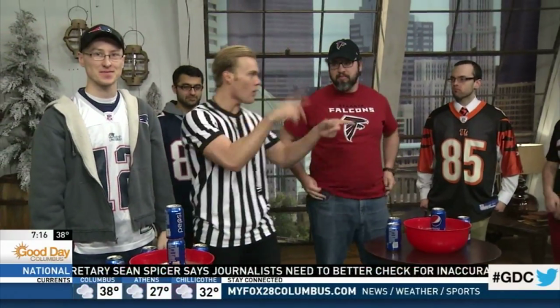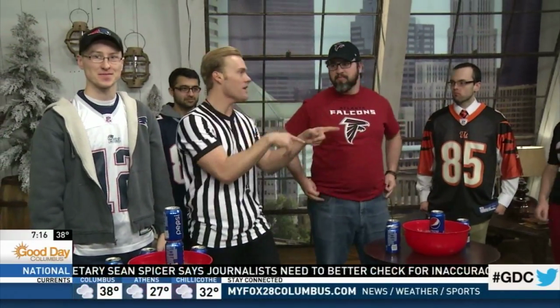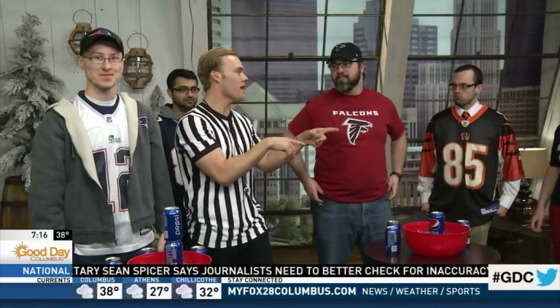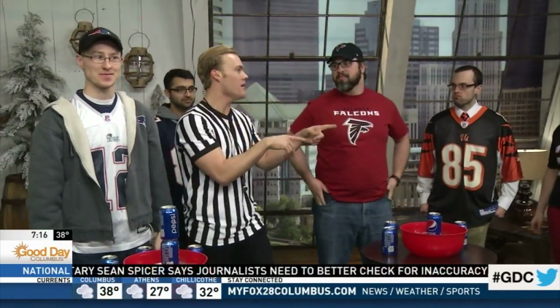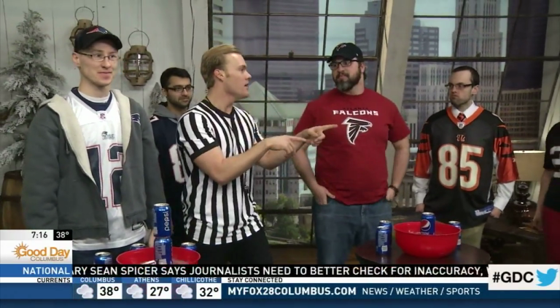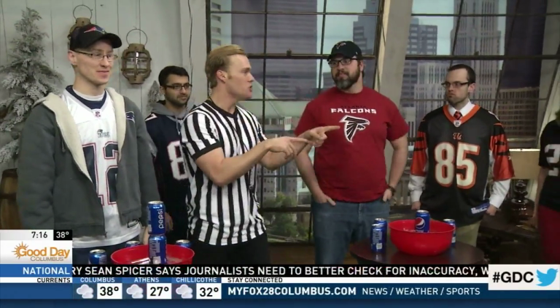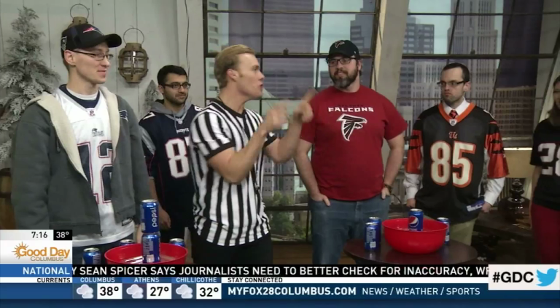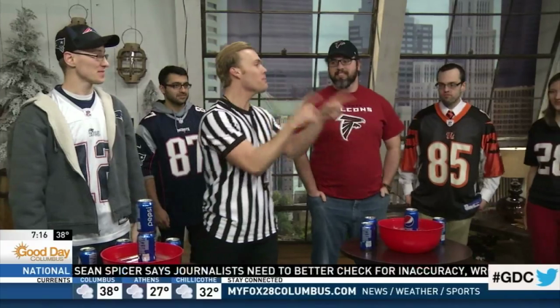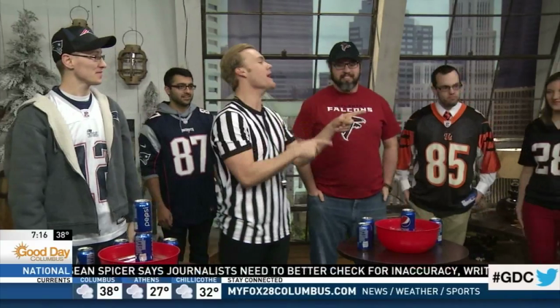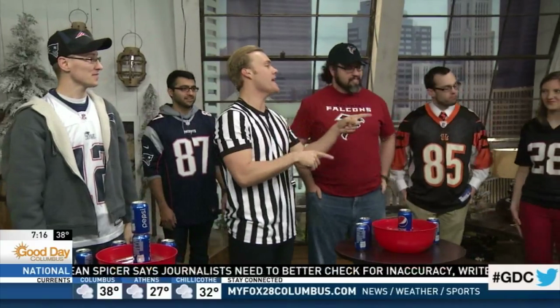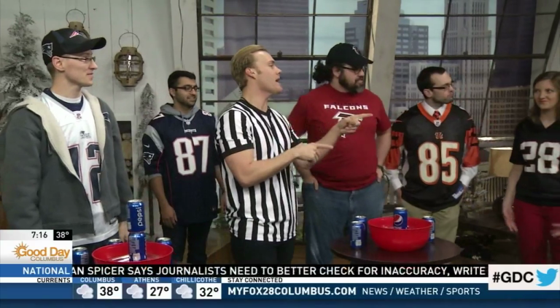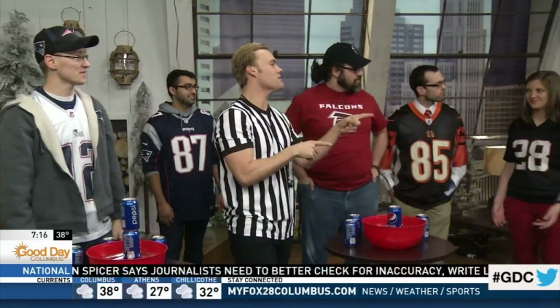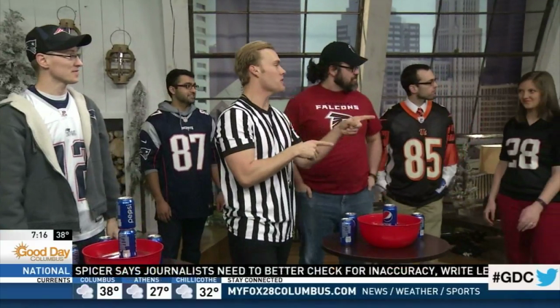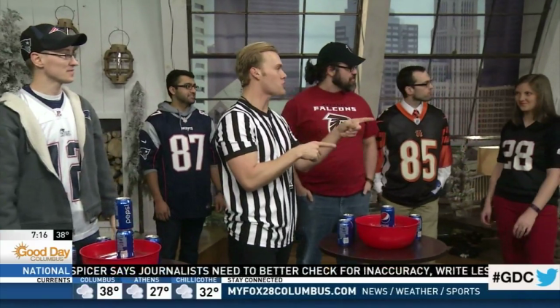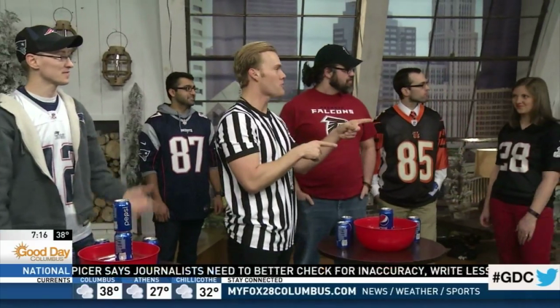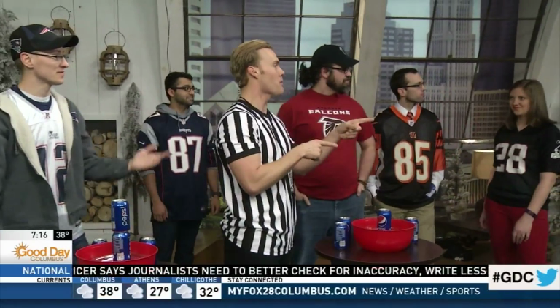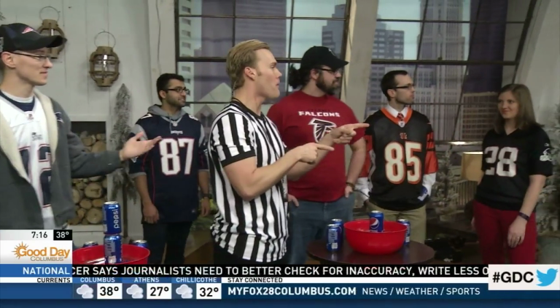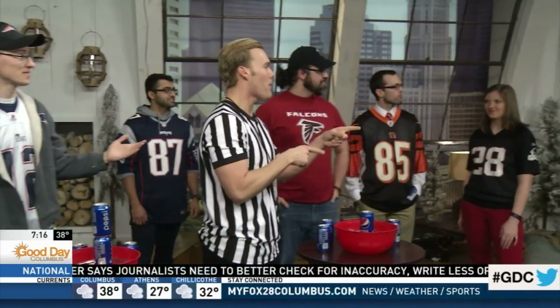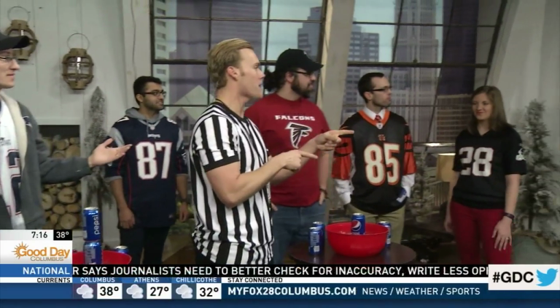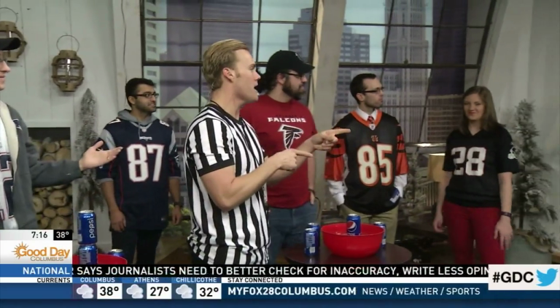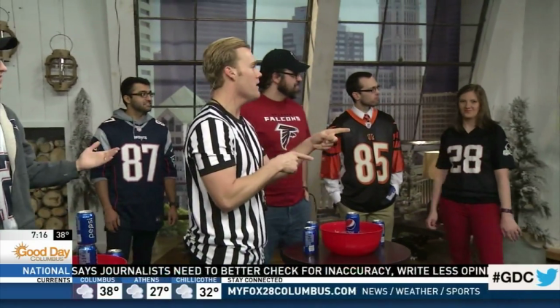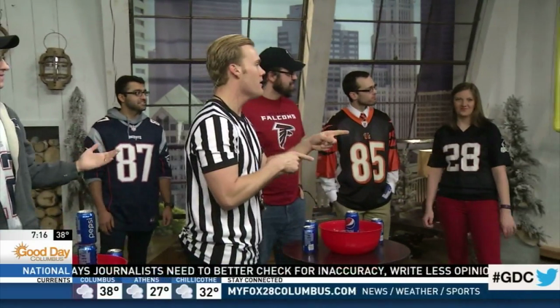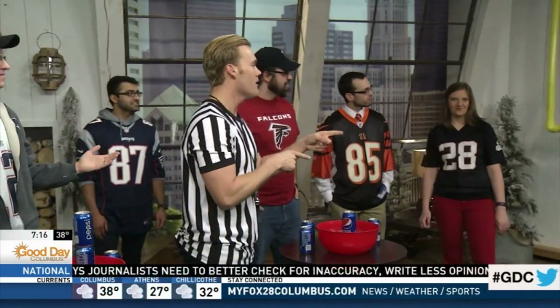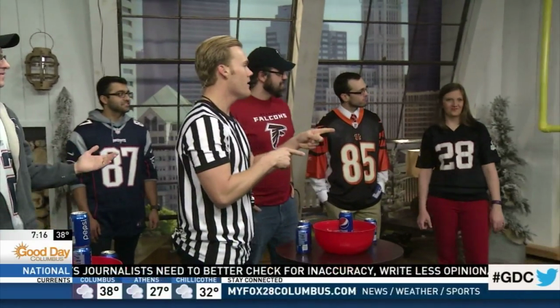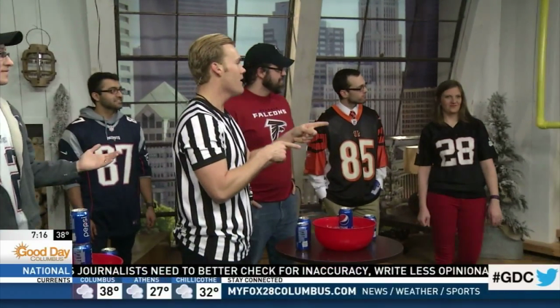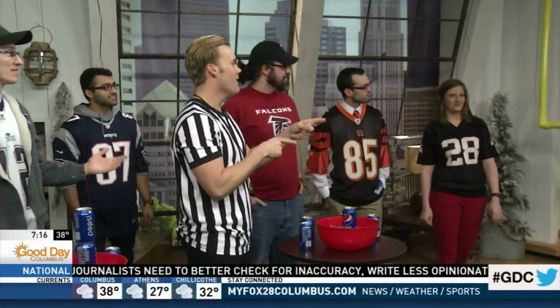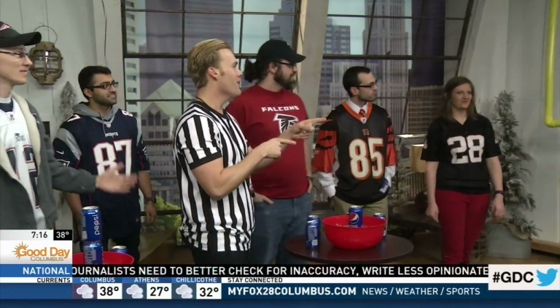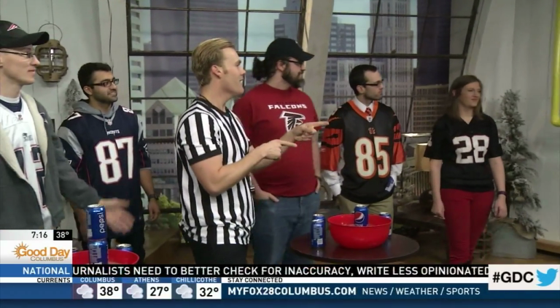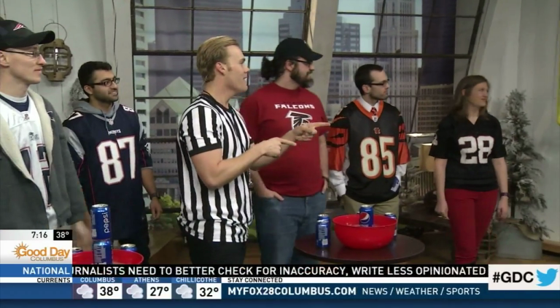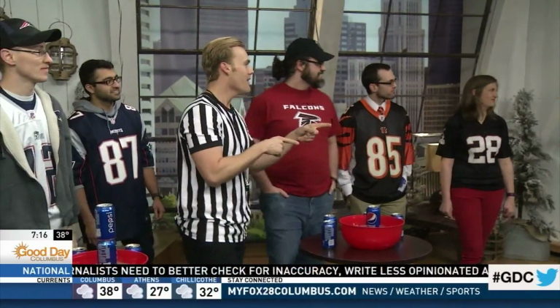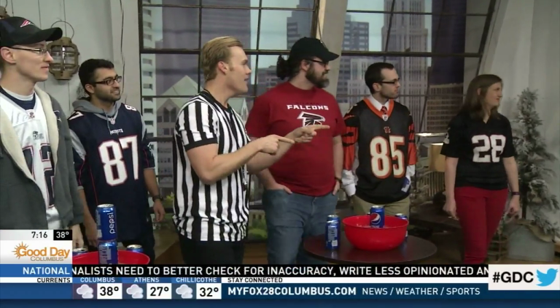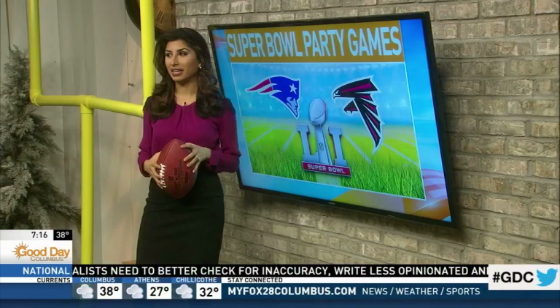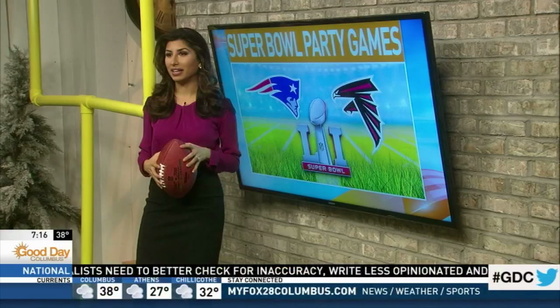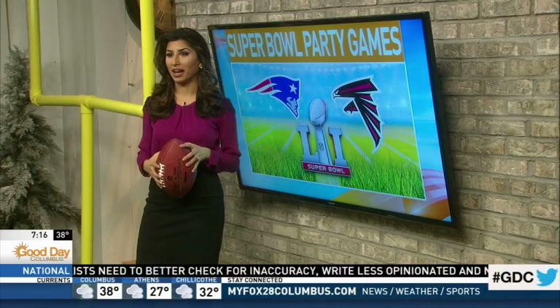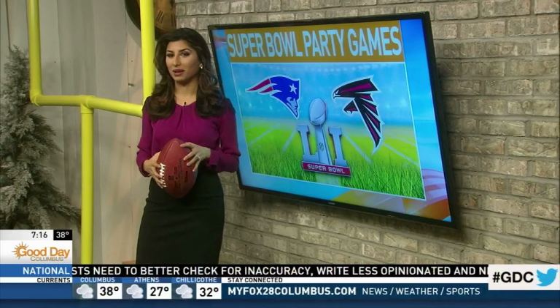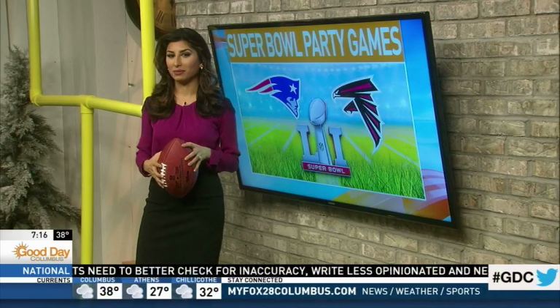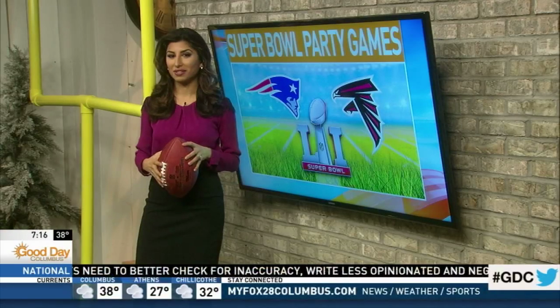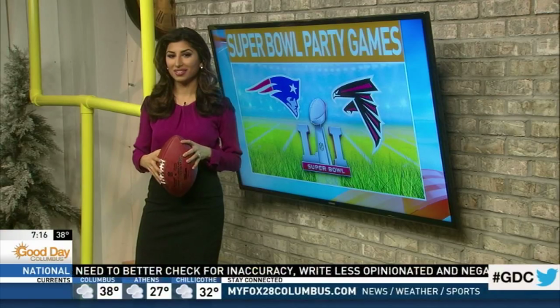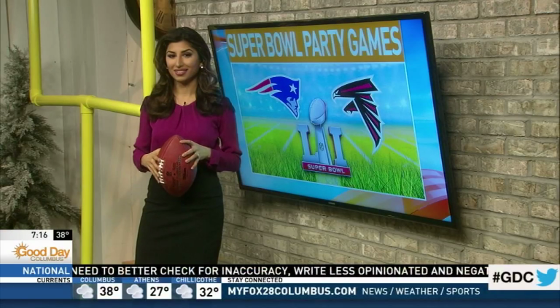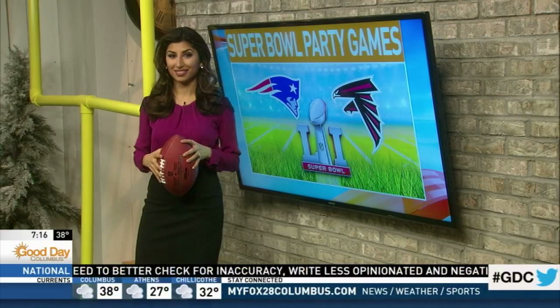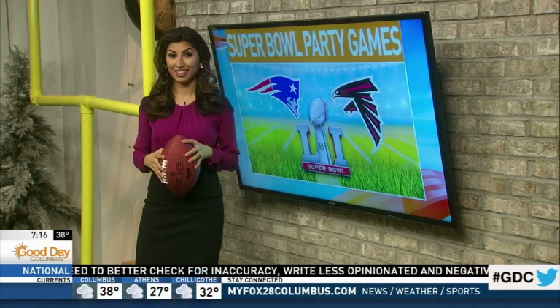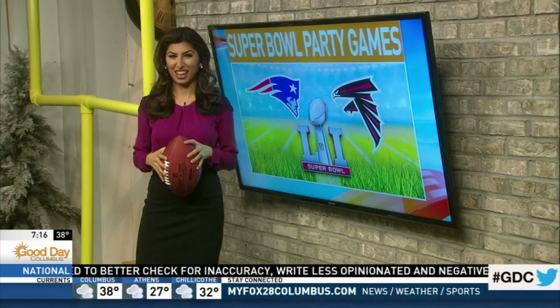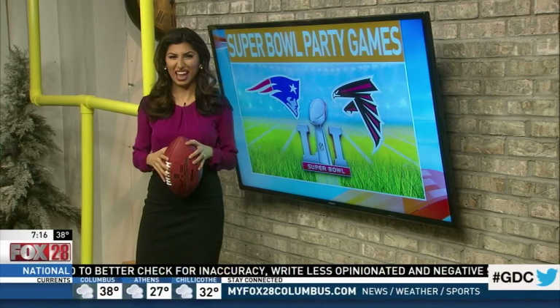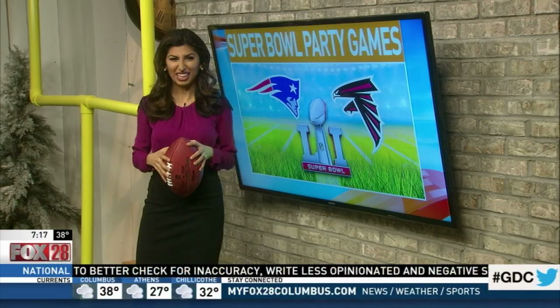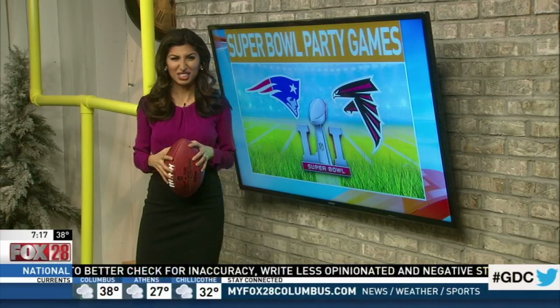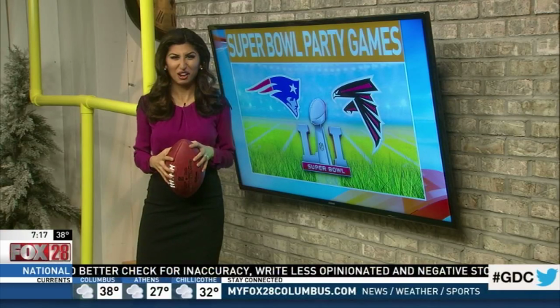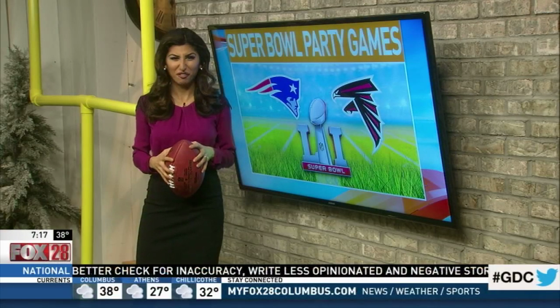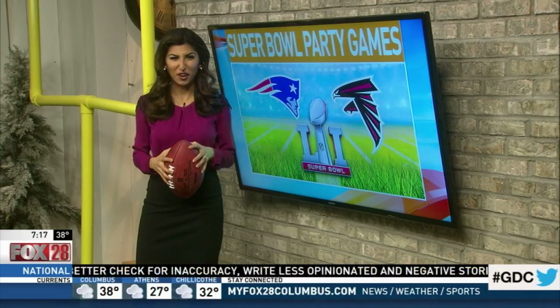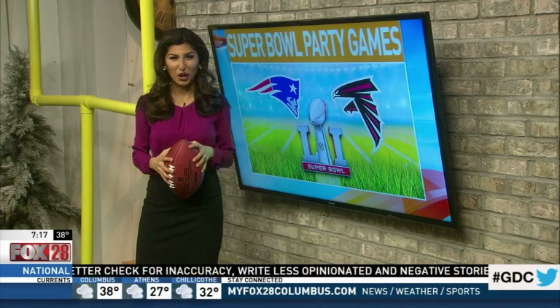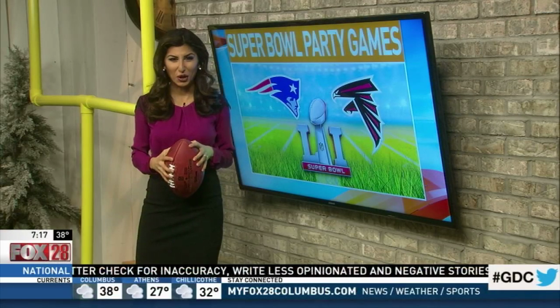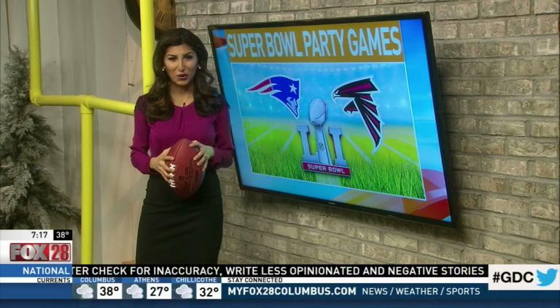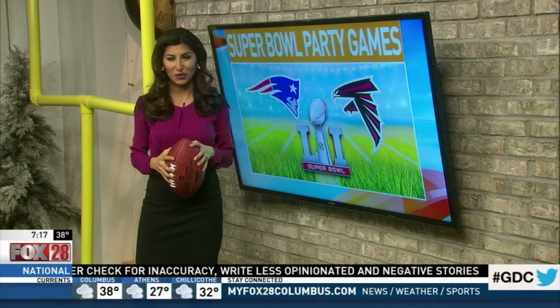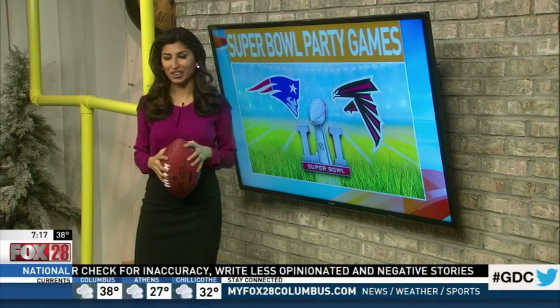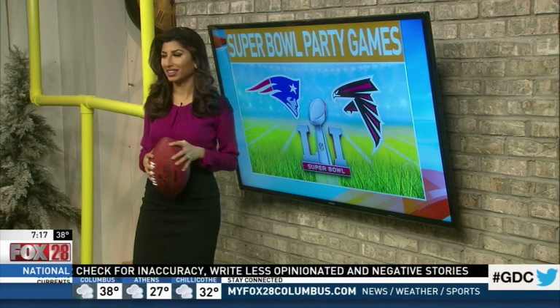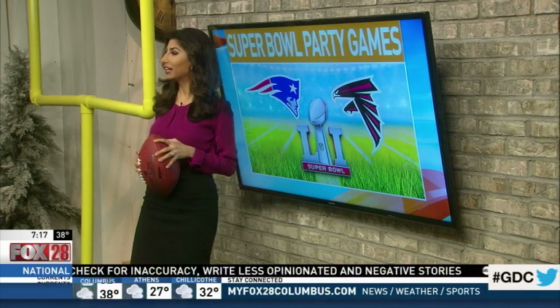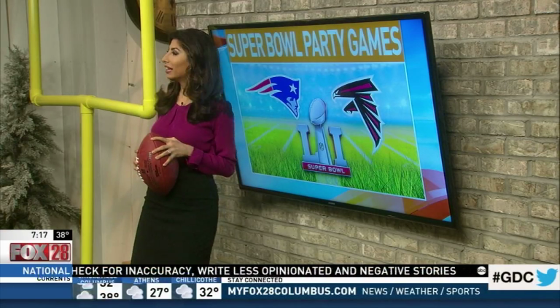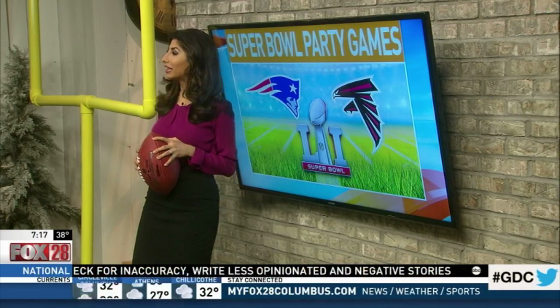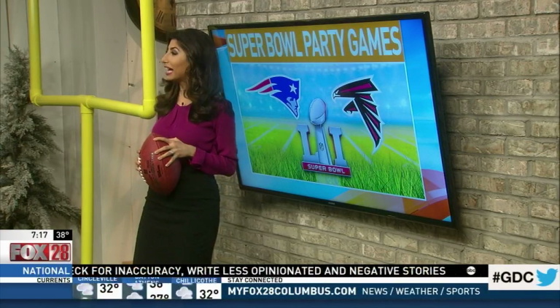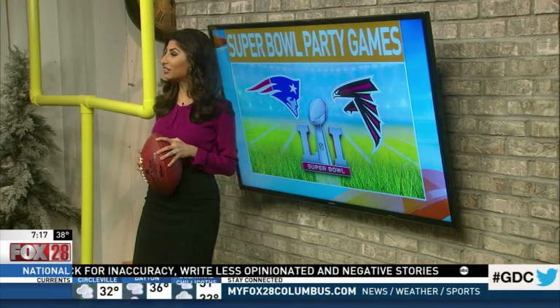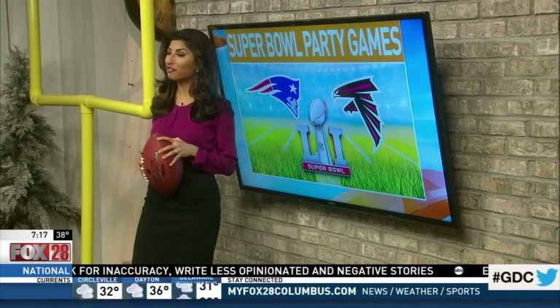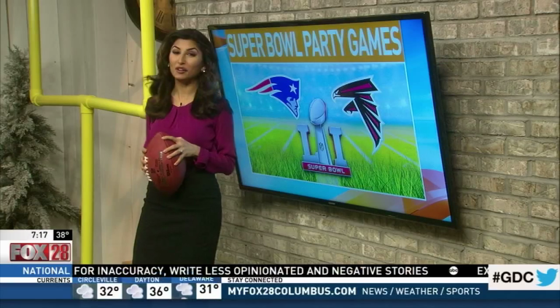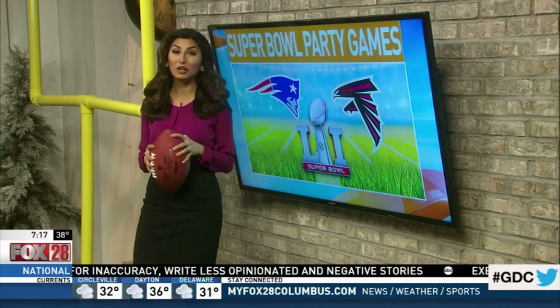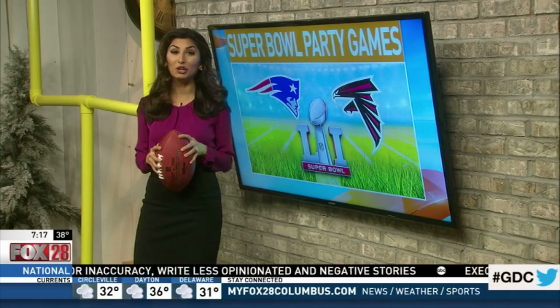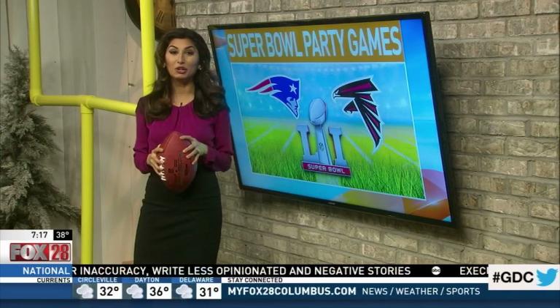Courtney, do you play games at your Super Bowl party? Yeah, I play eating games. Lots of food — love it.